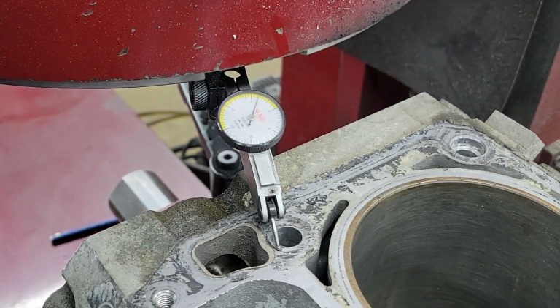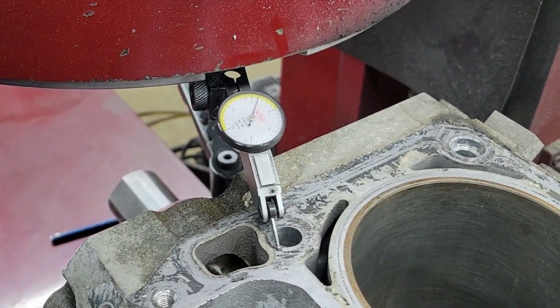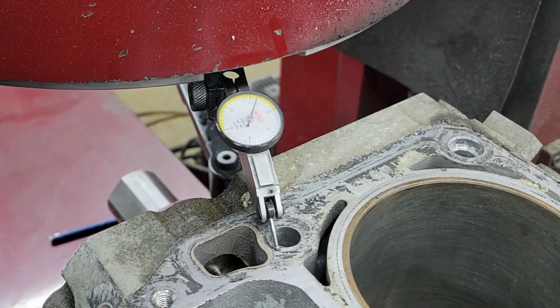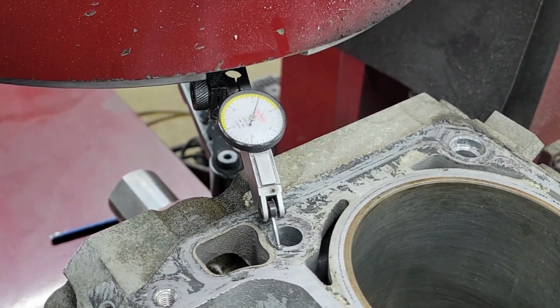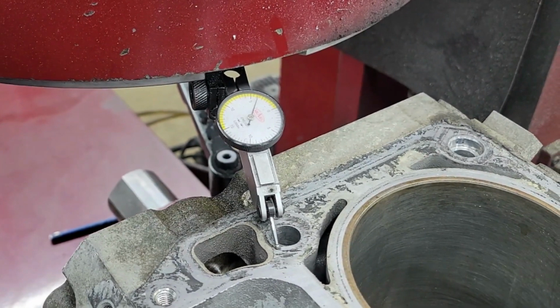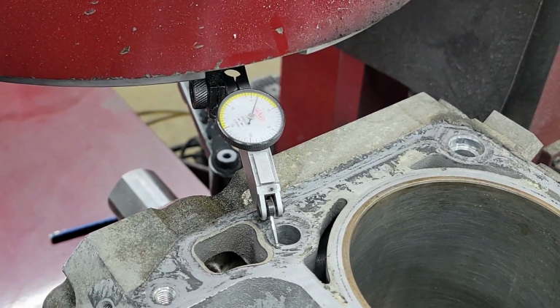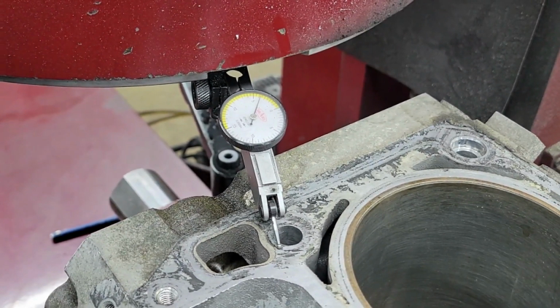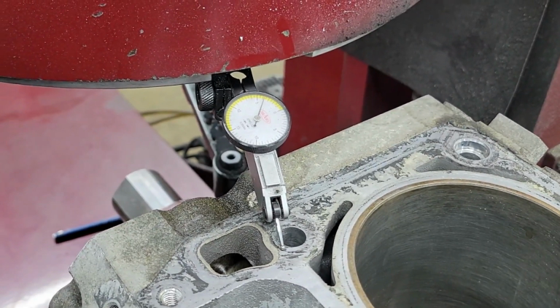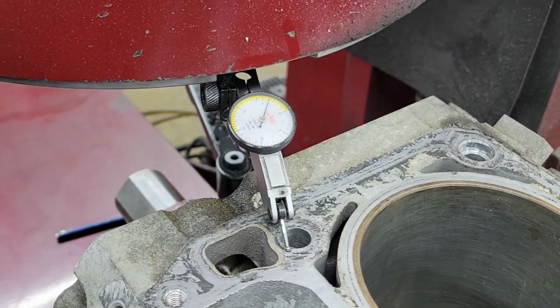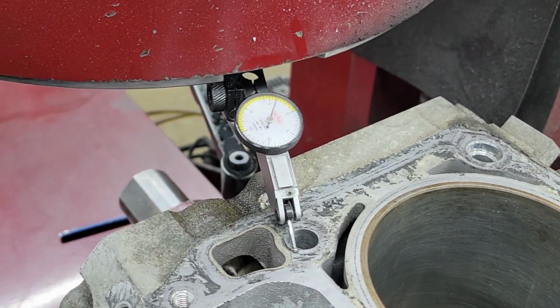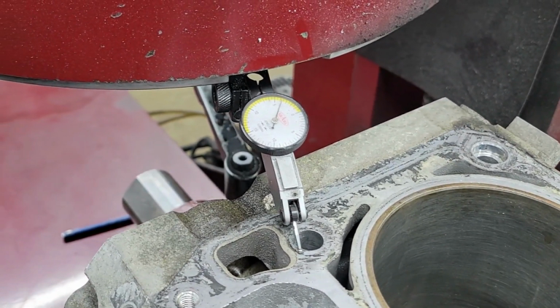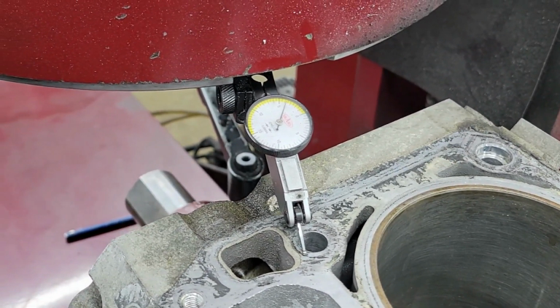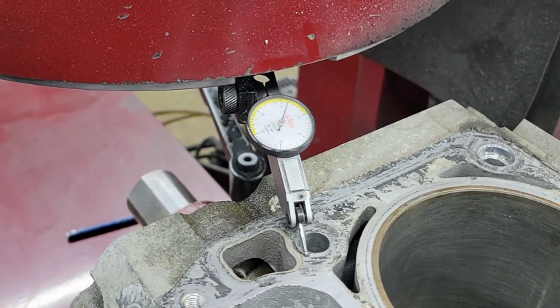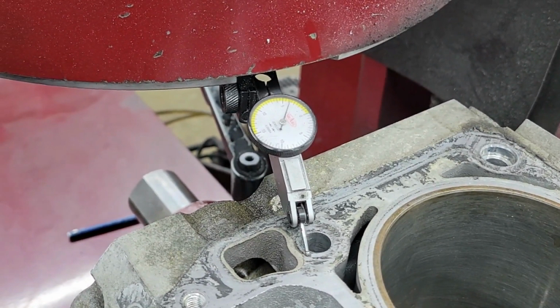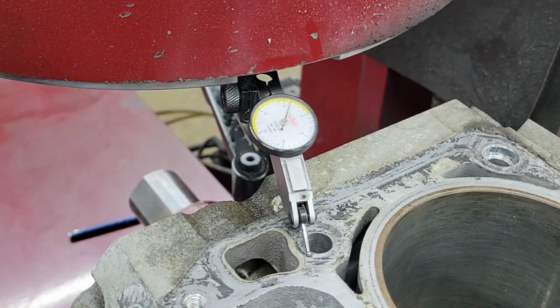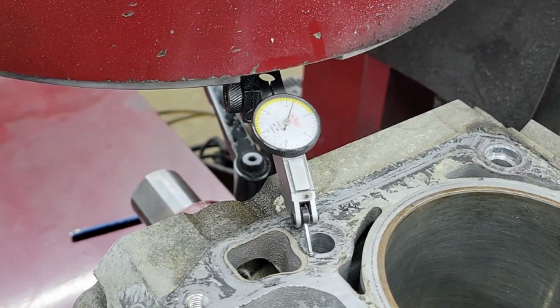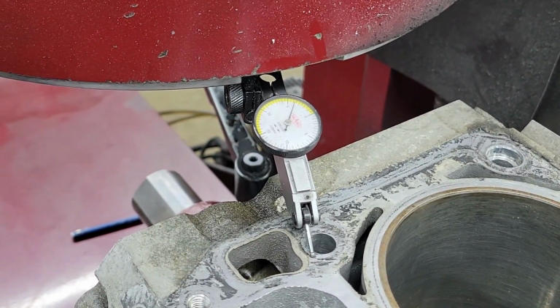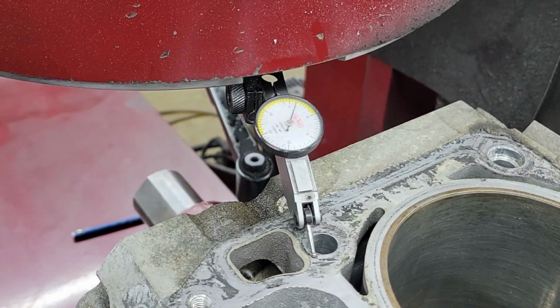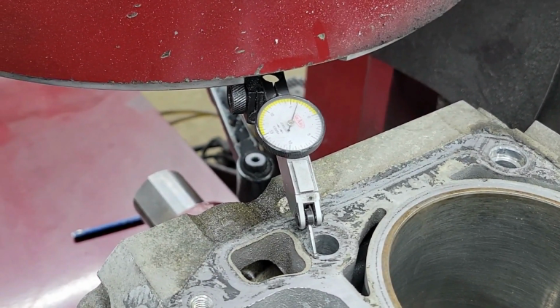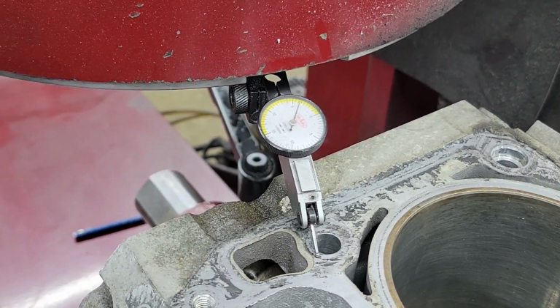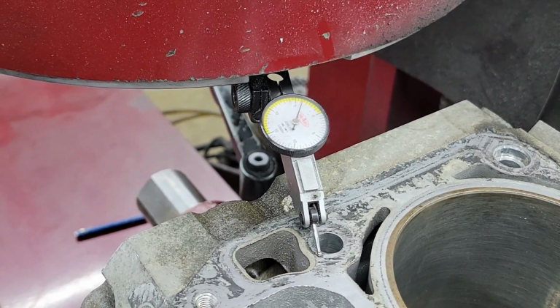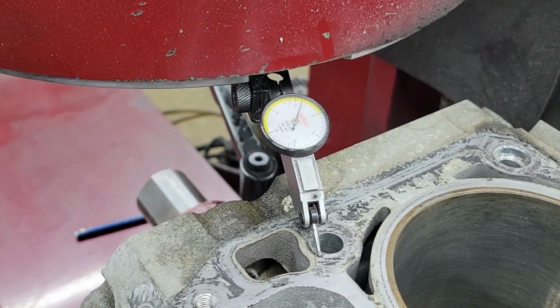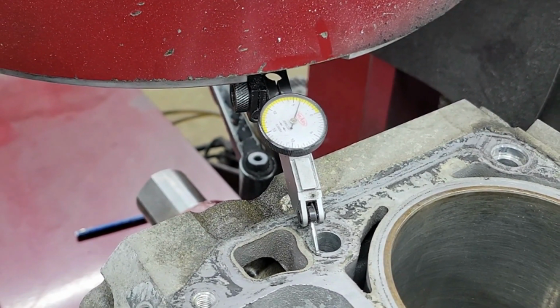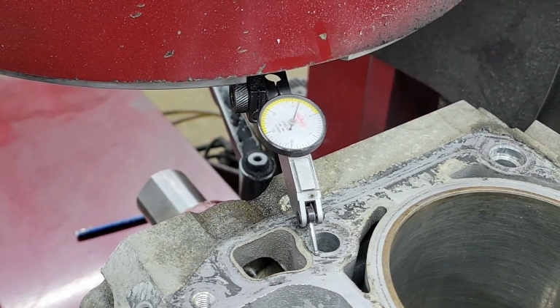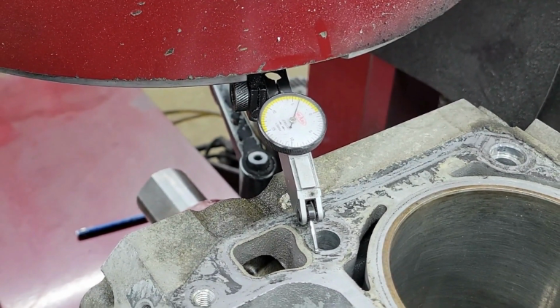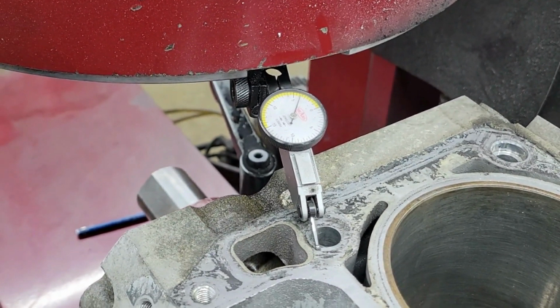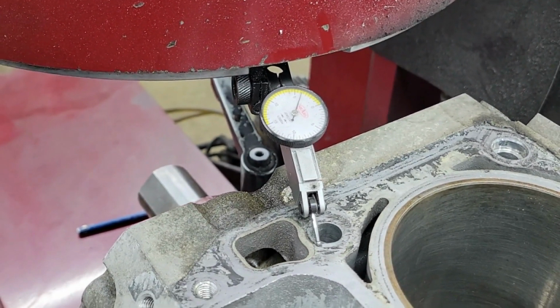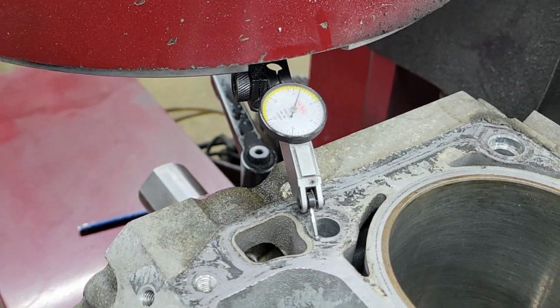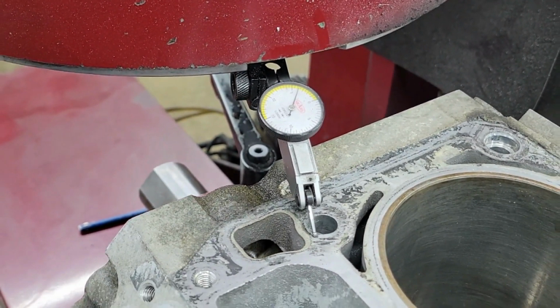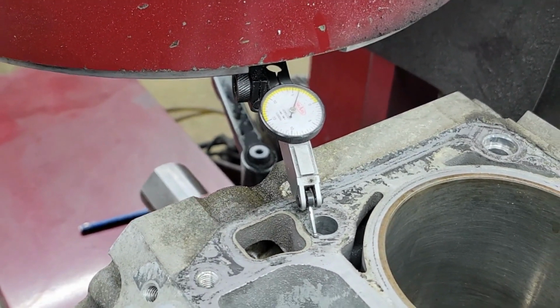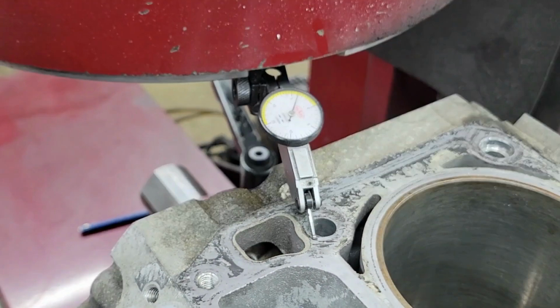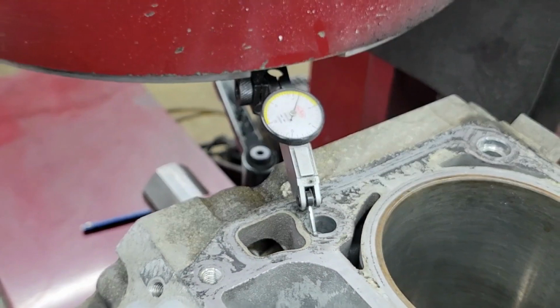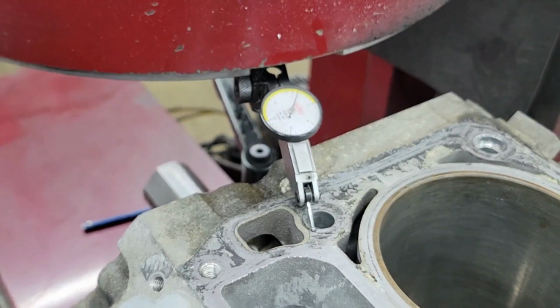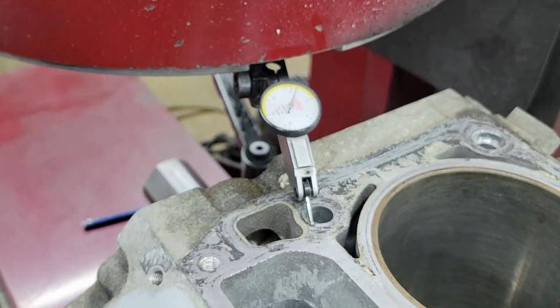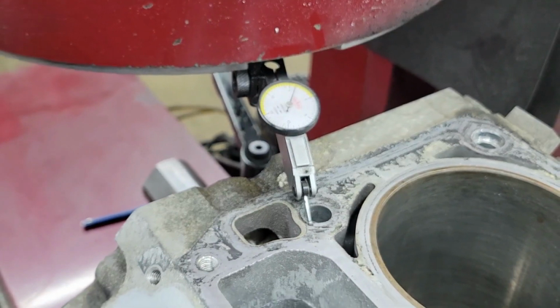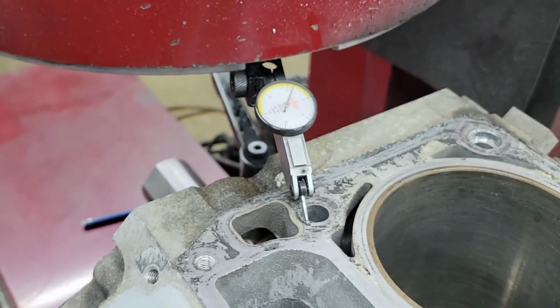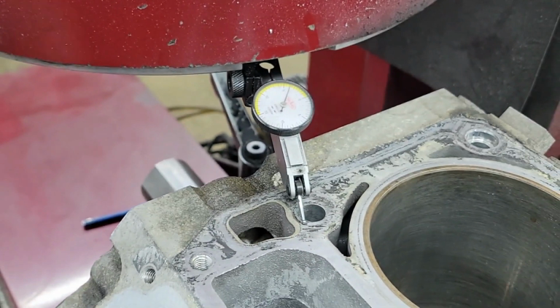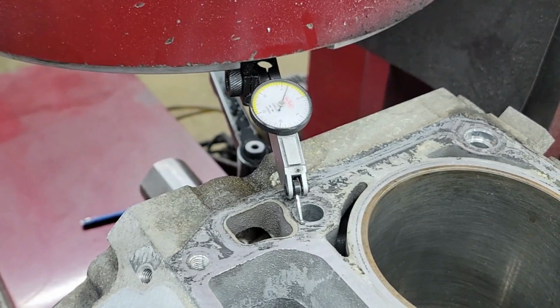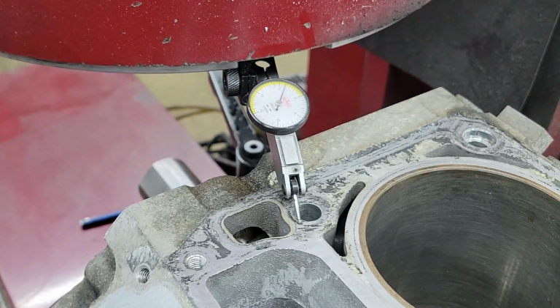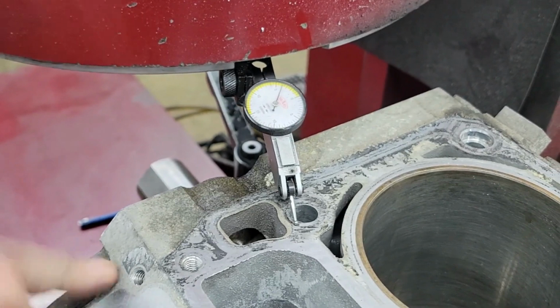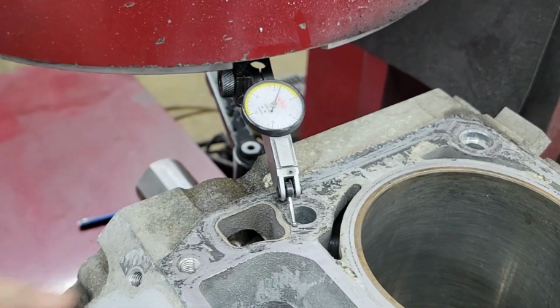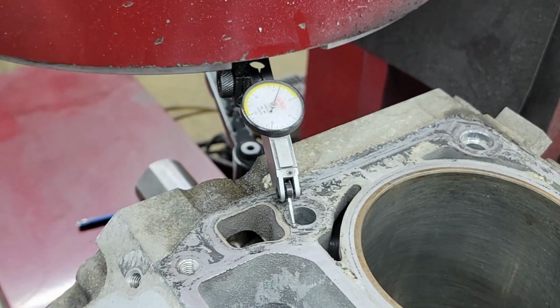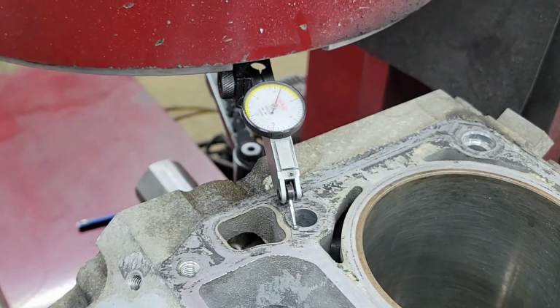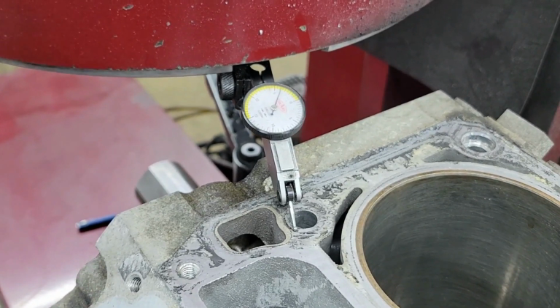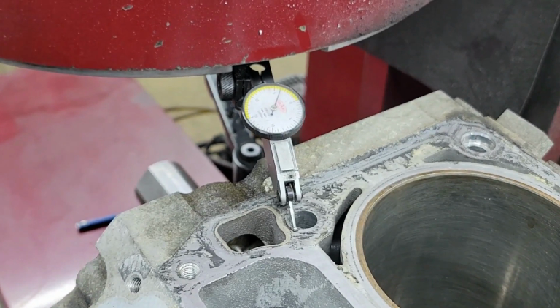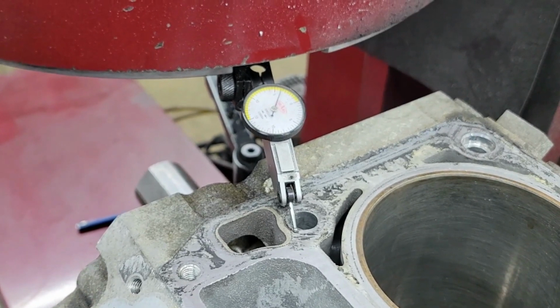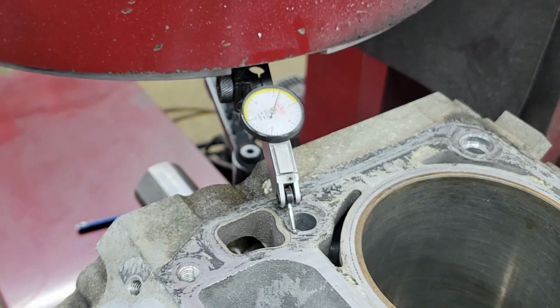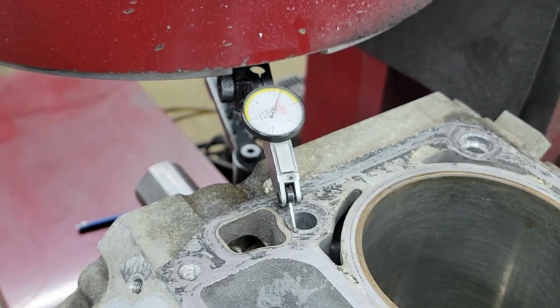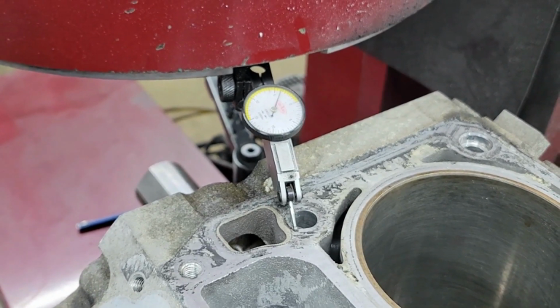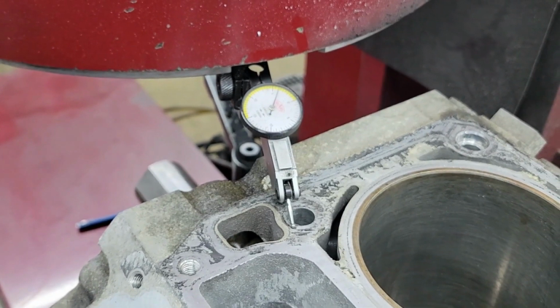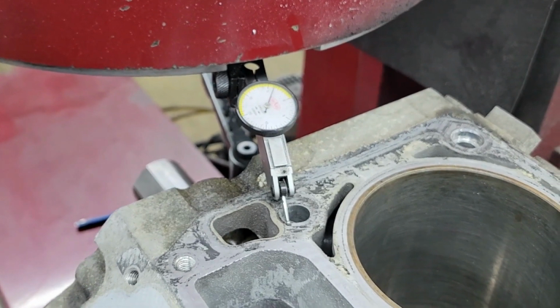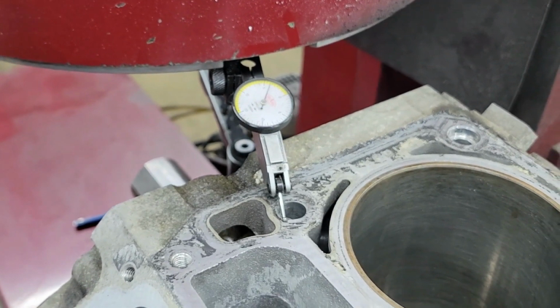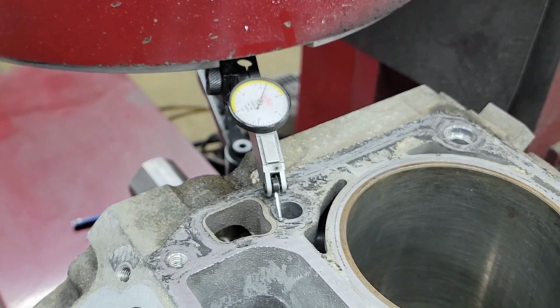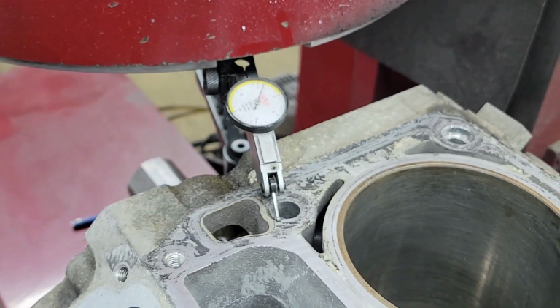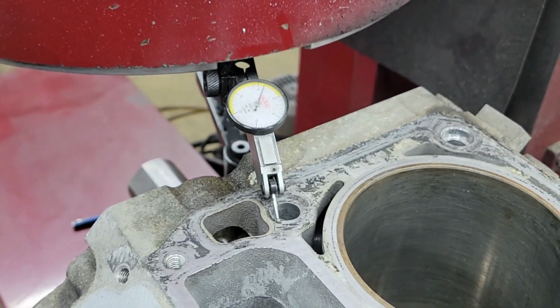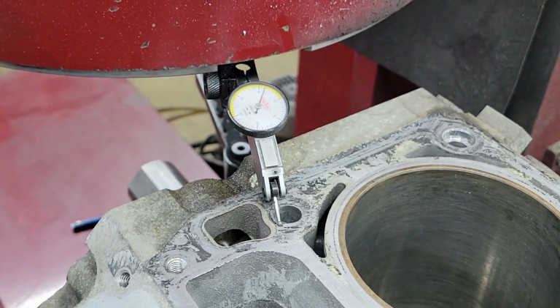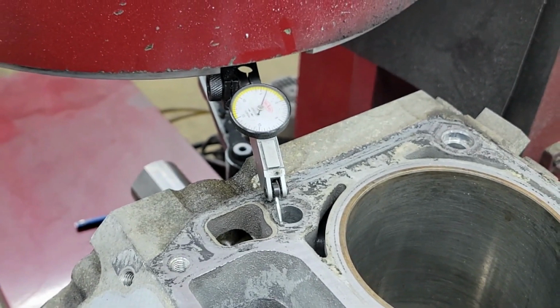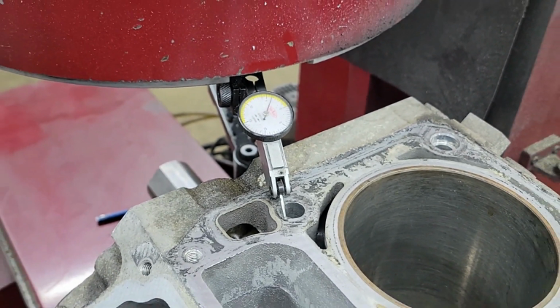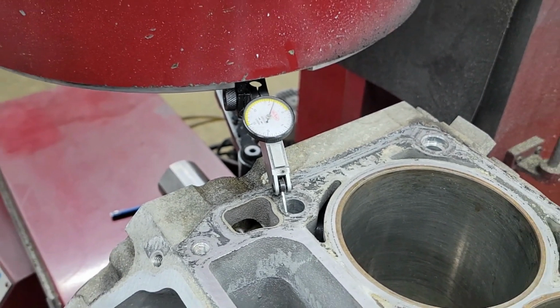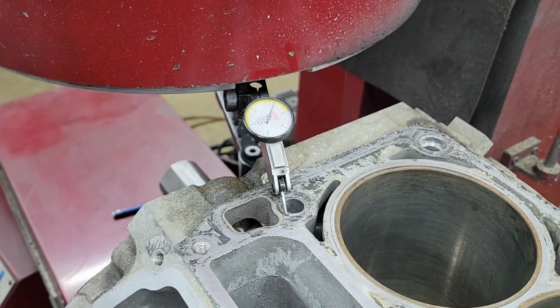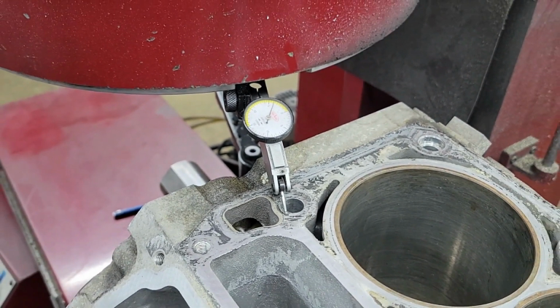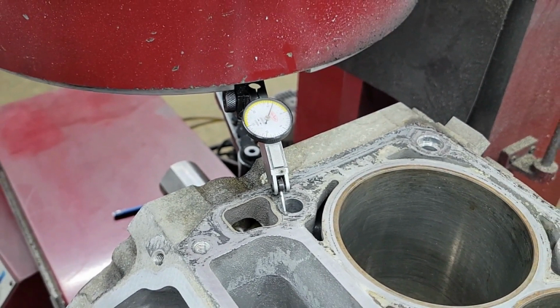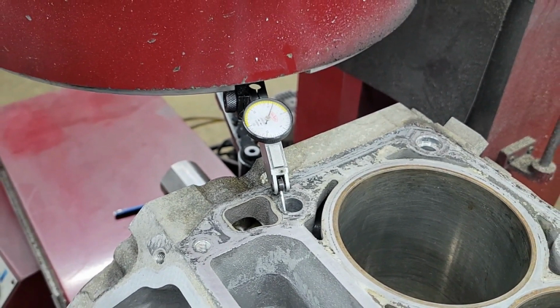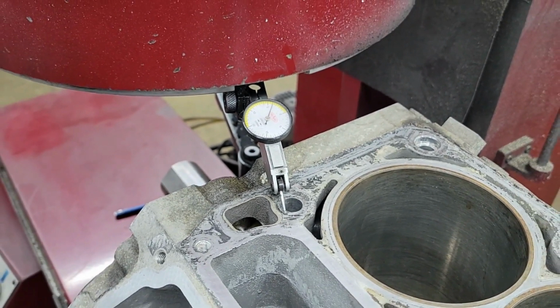That's four thousandths right there, so this is why we deck them all before we bore them.